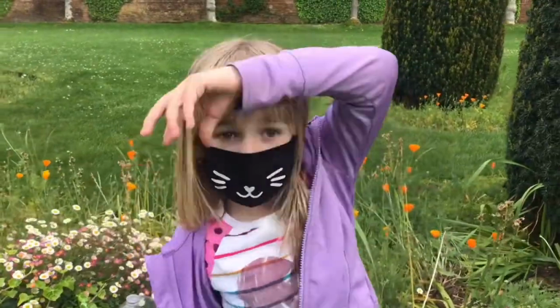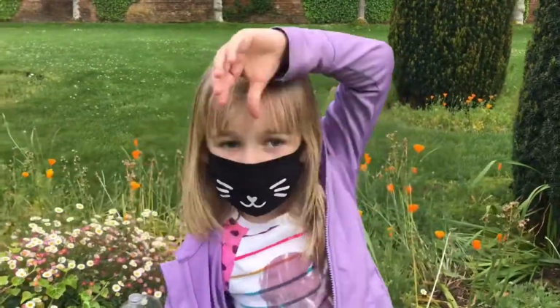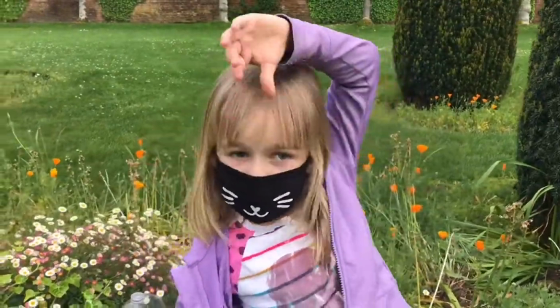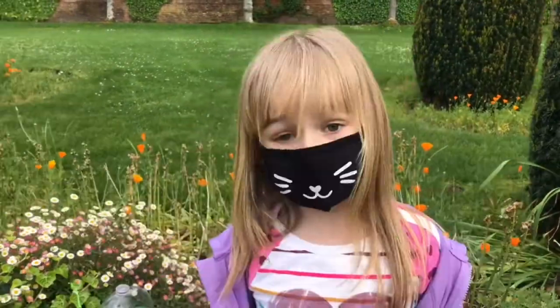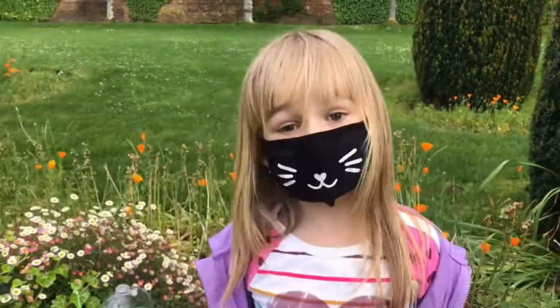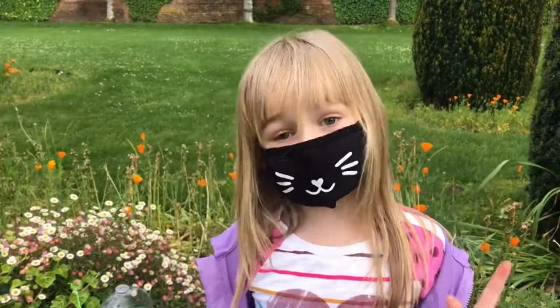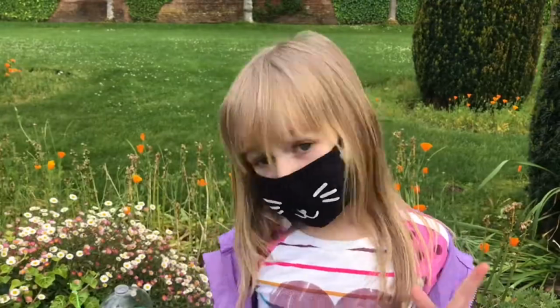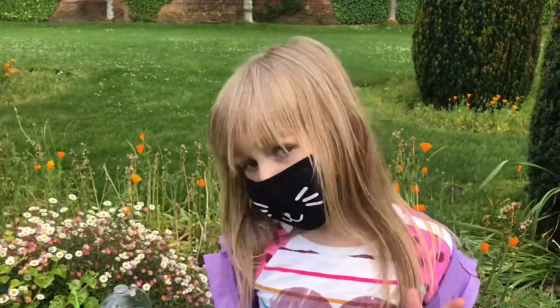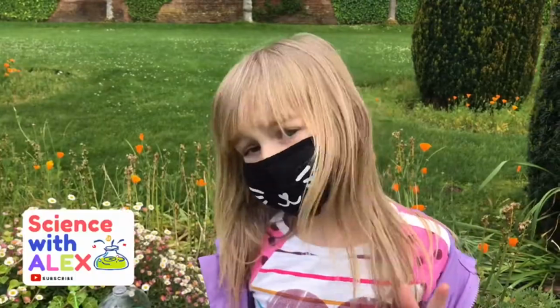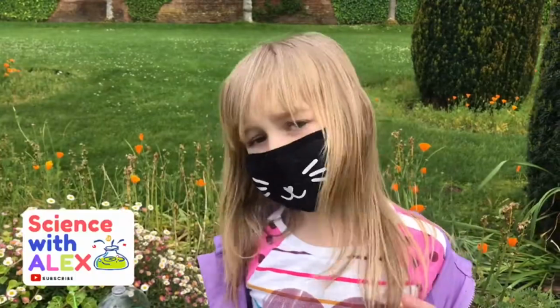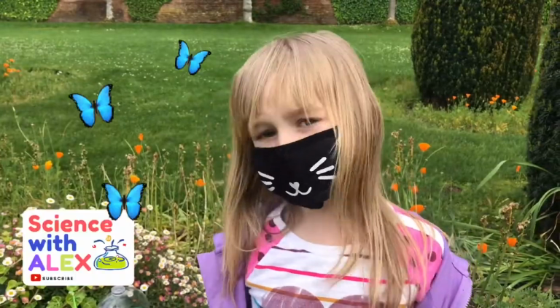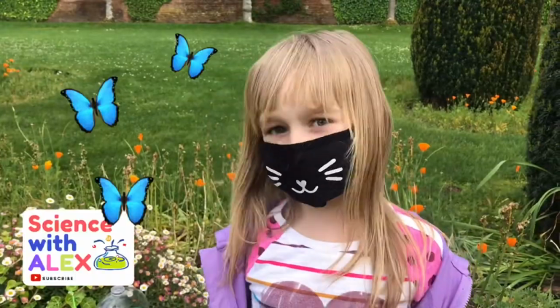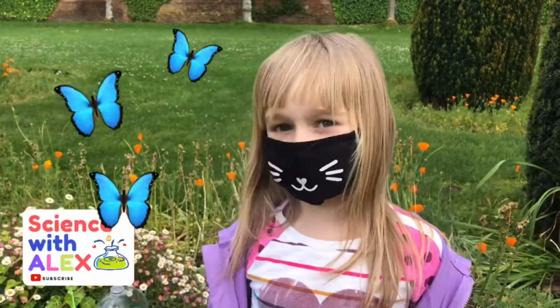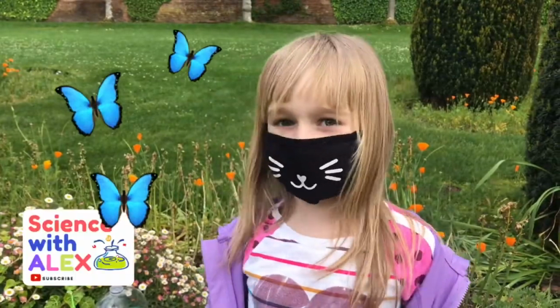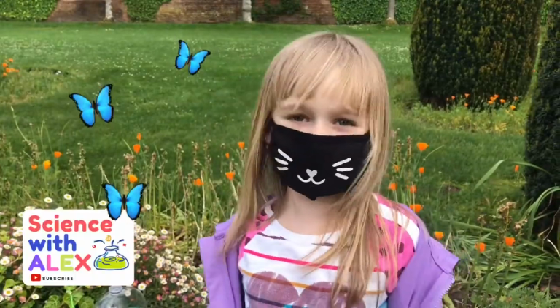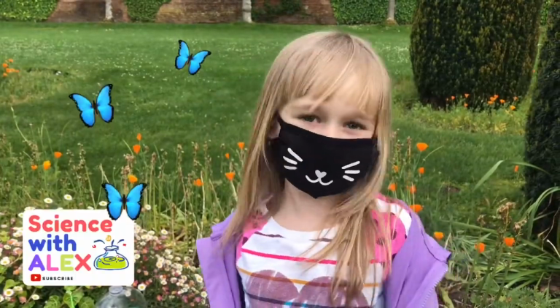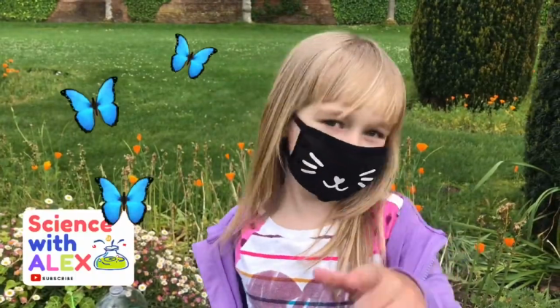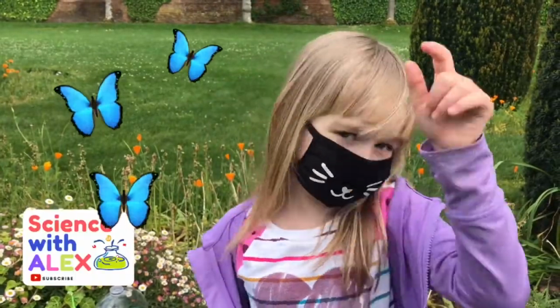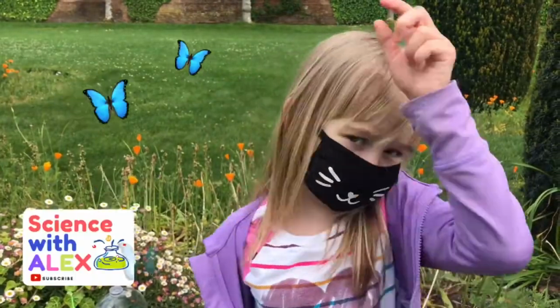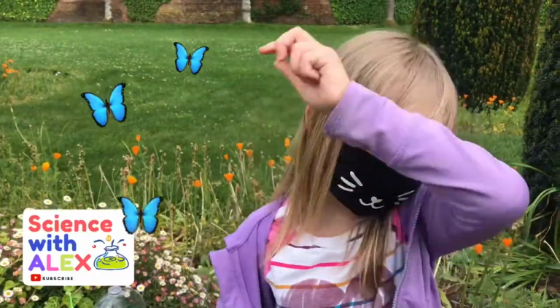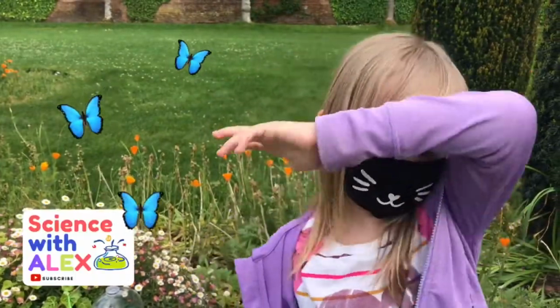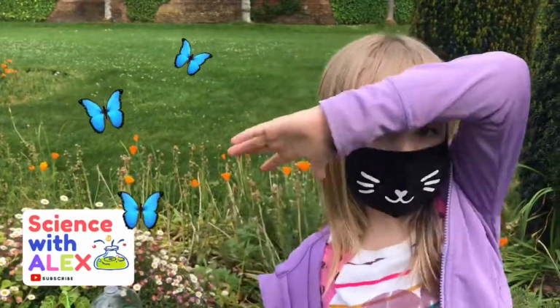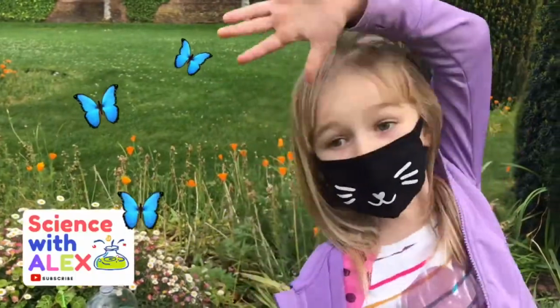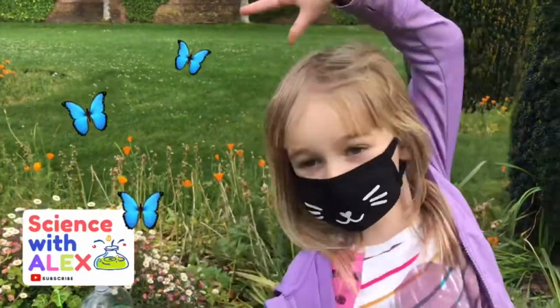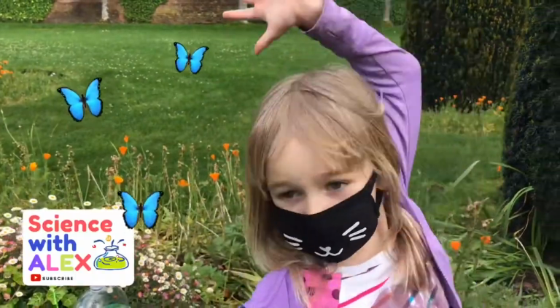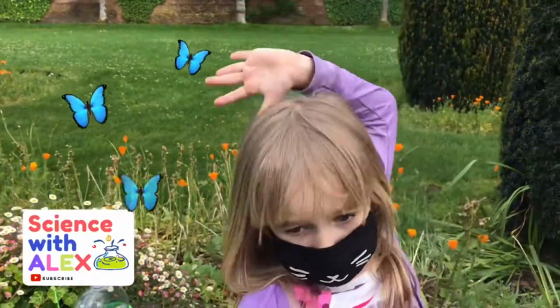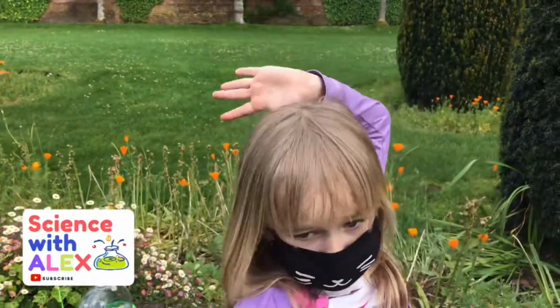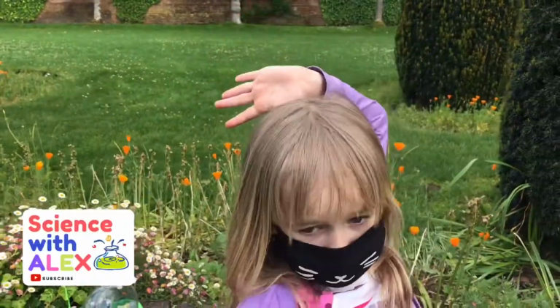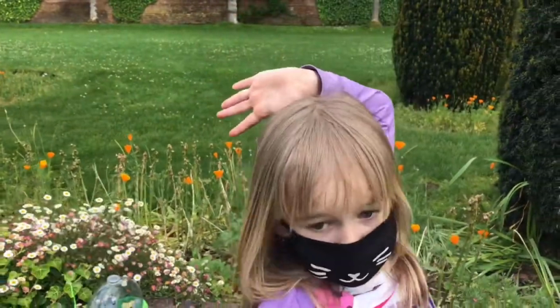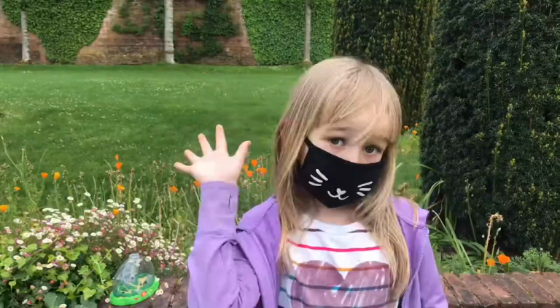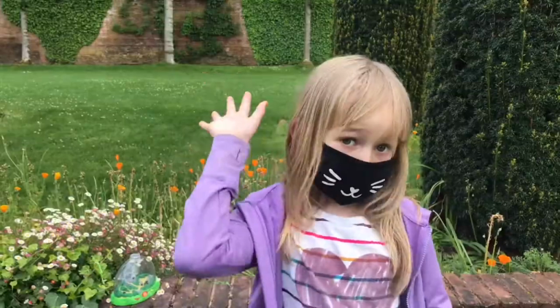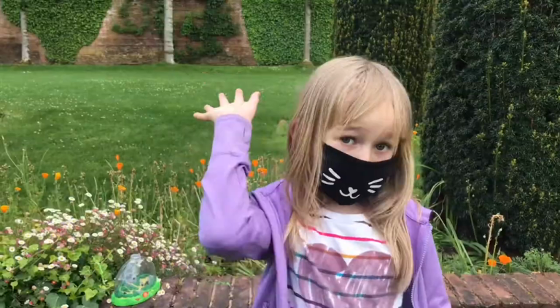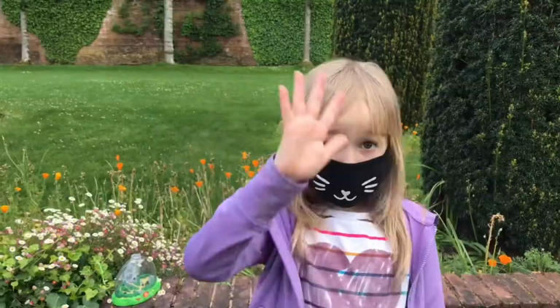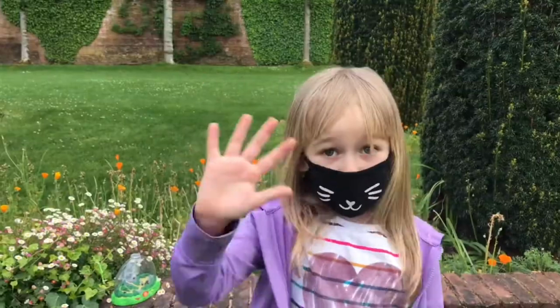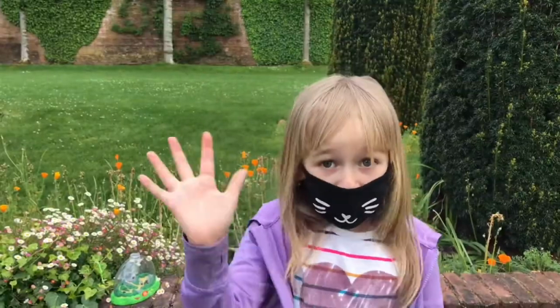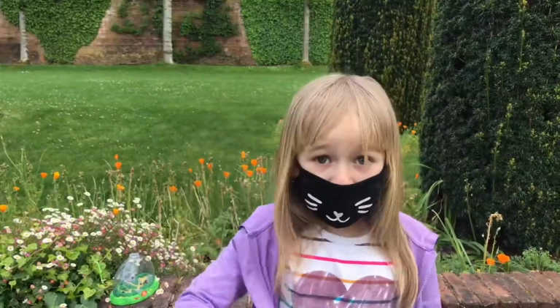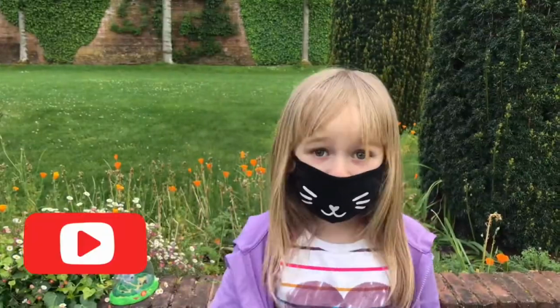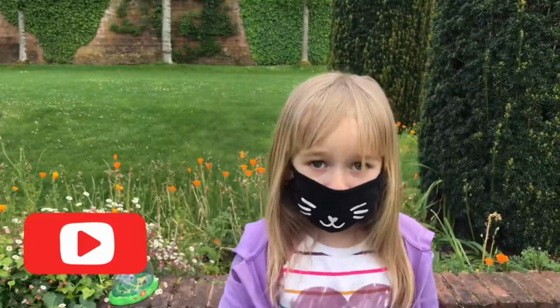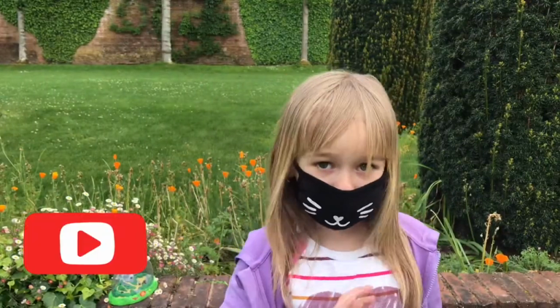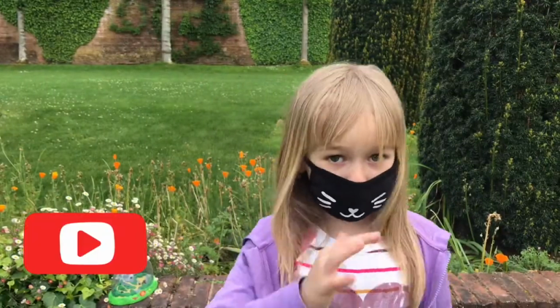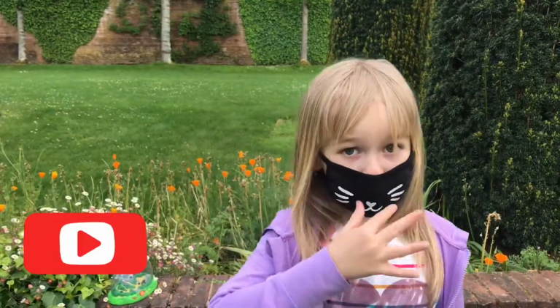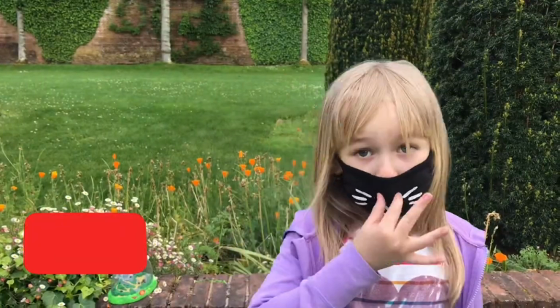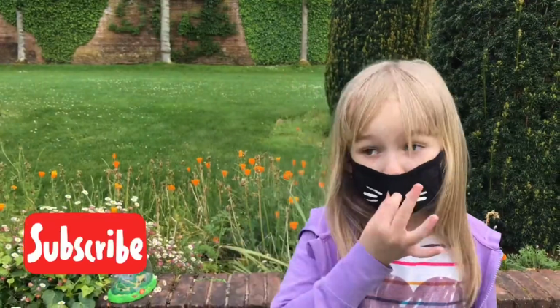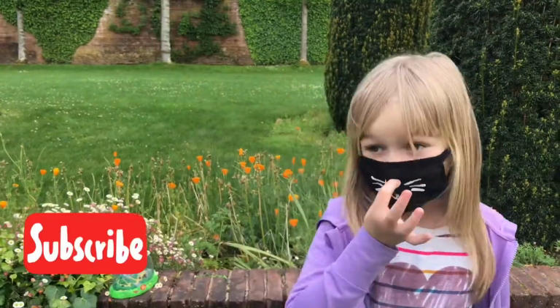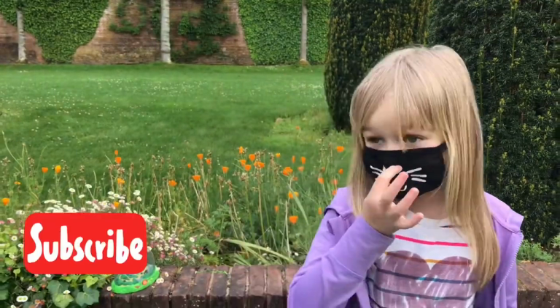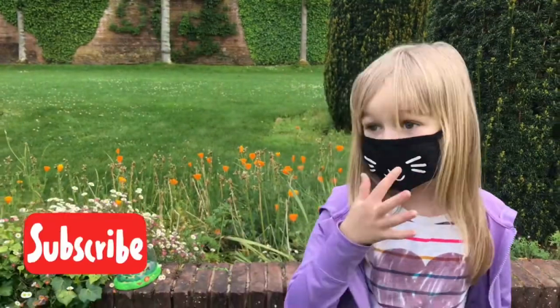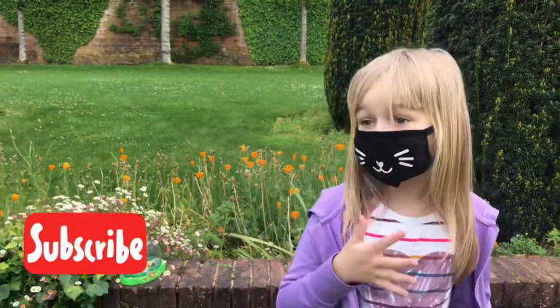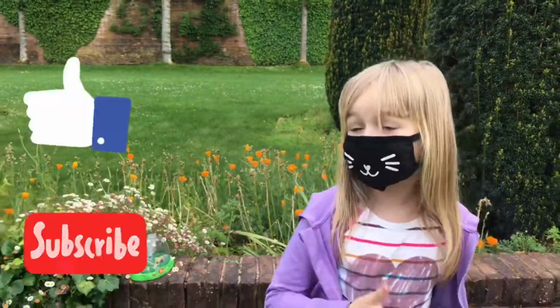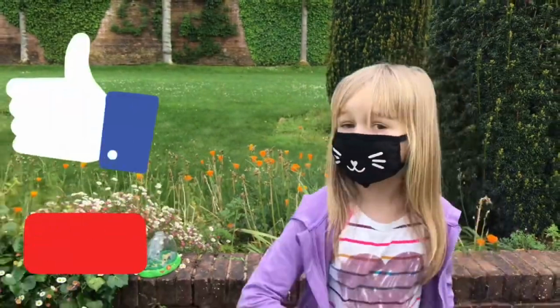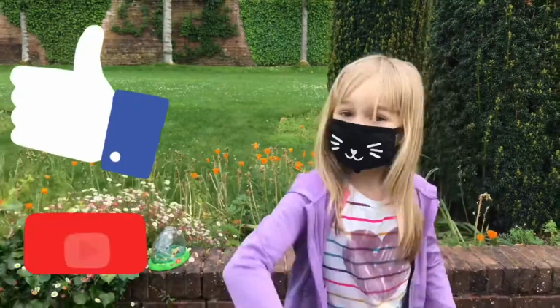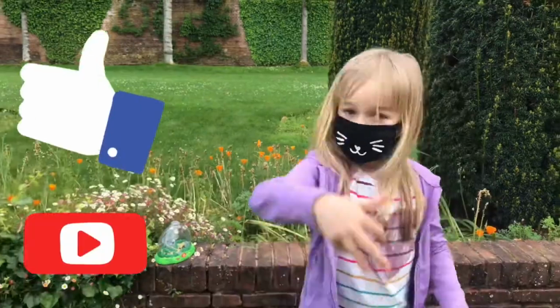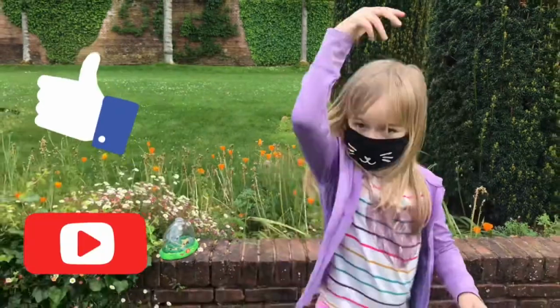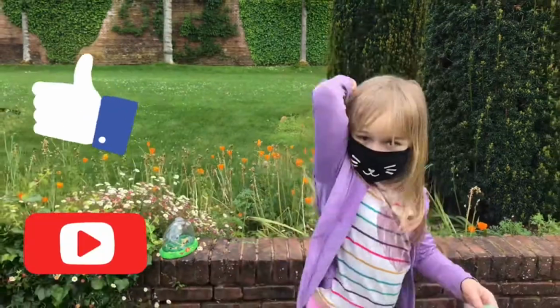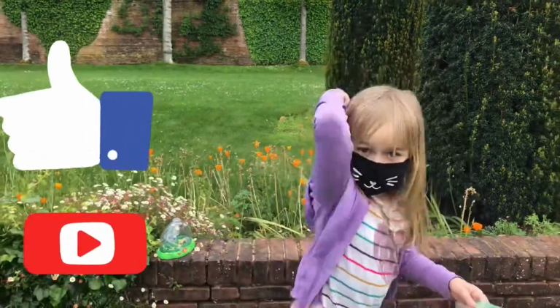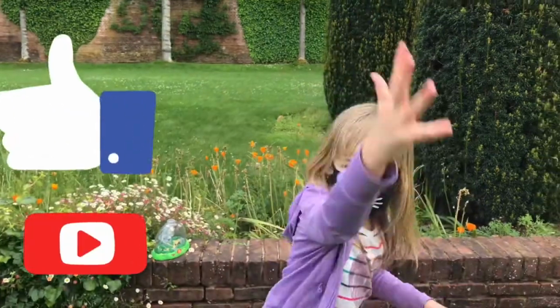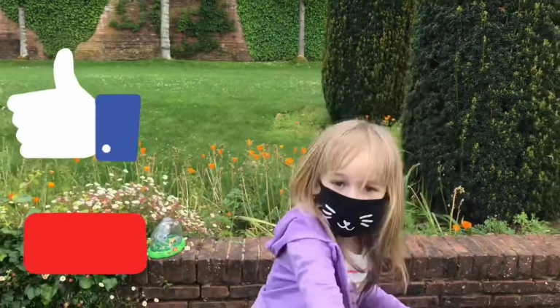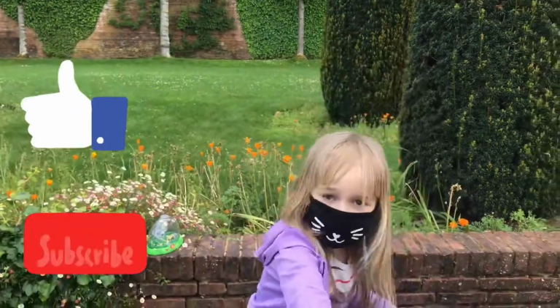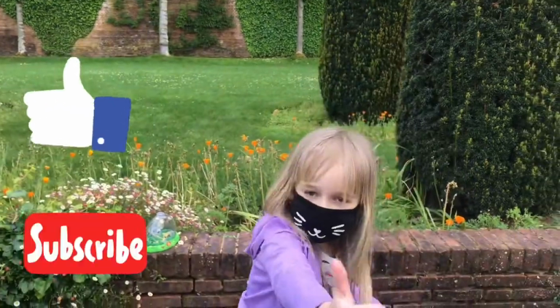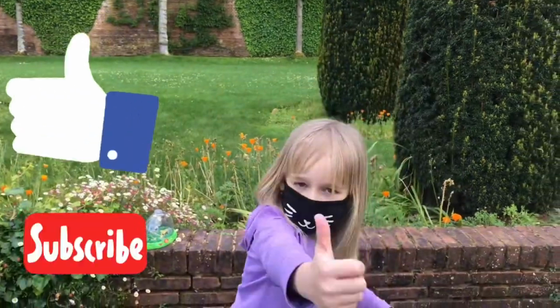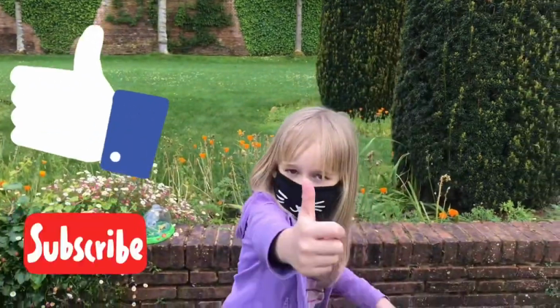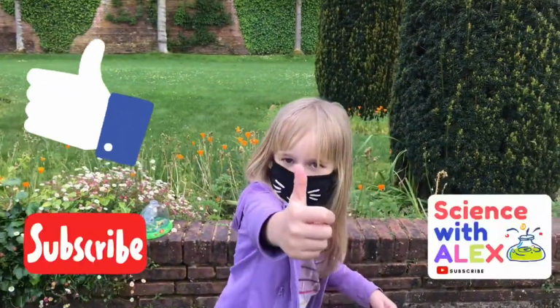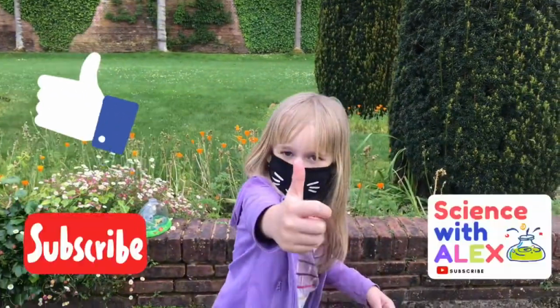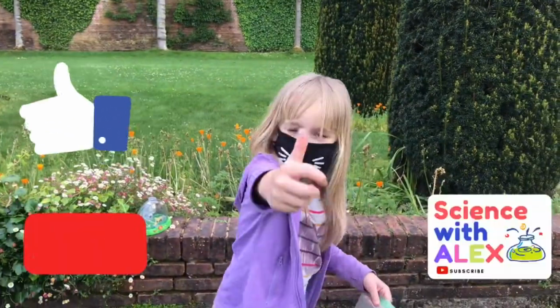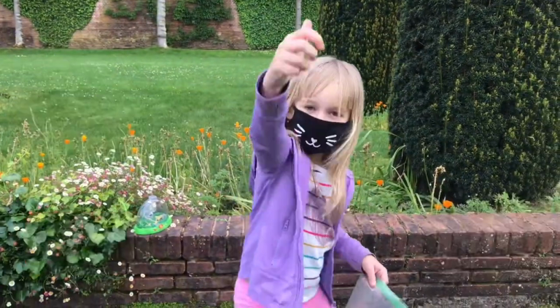Bye bye! Subscribe to my channel and smash that like button!